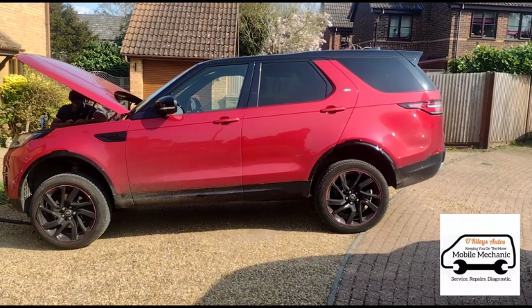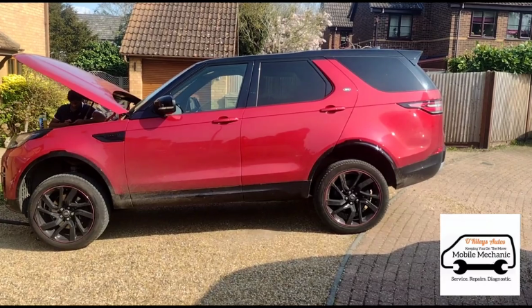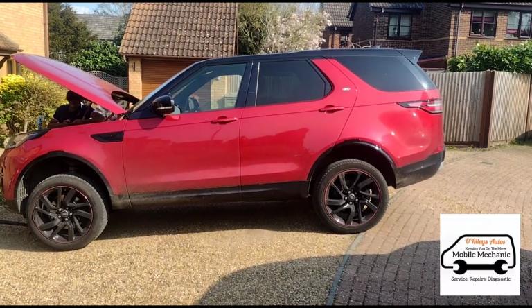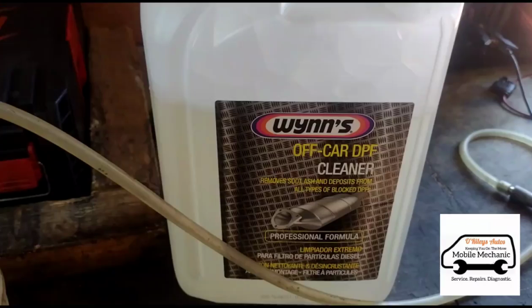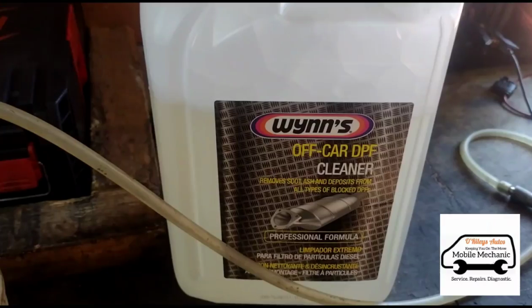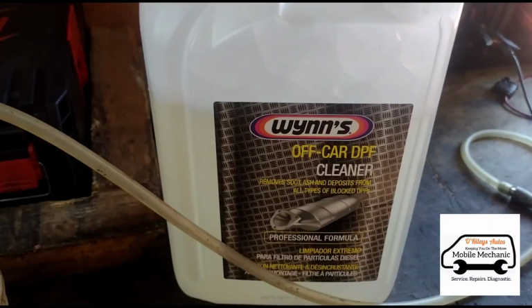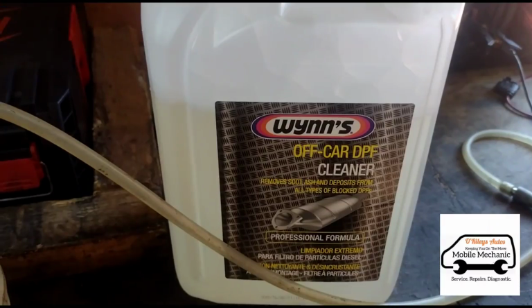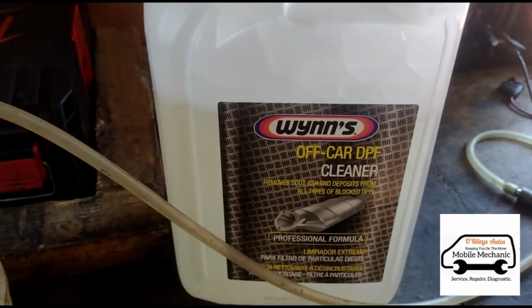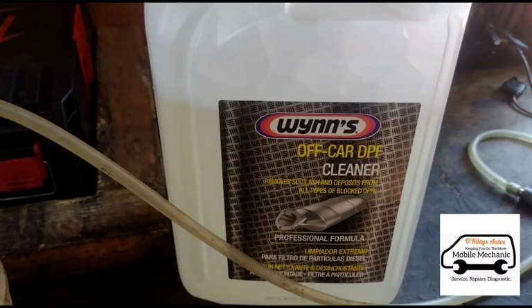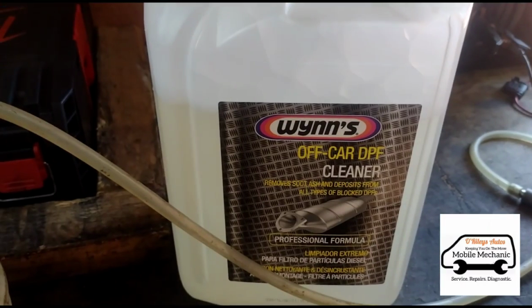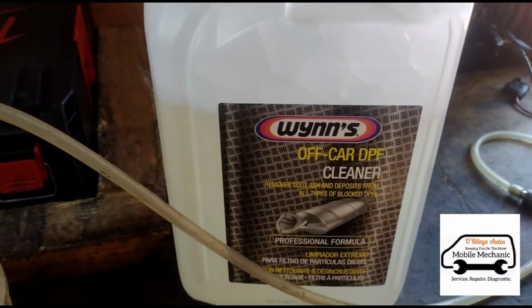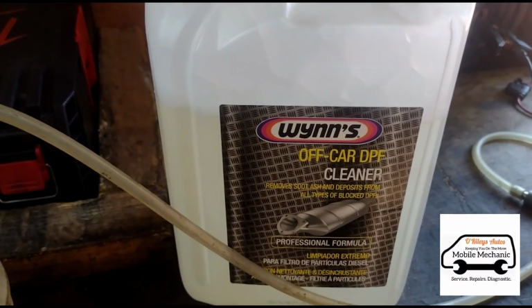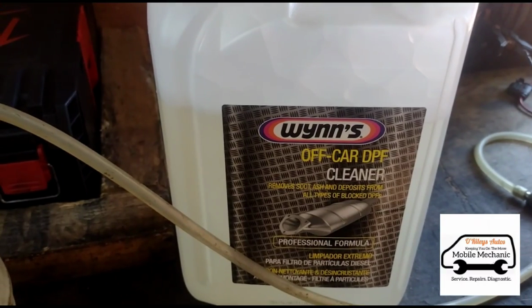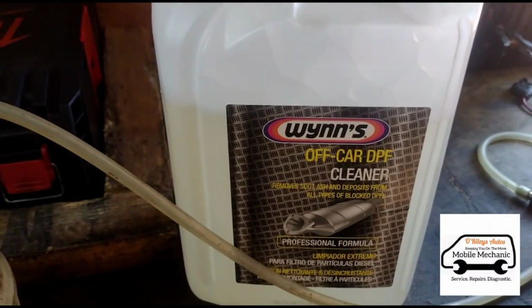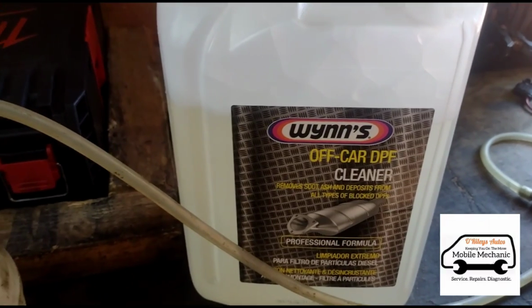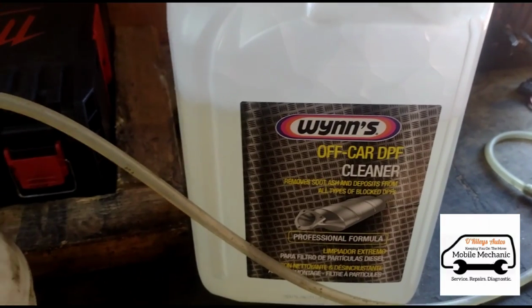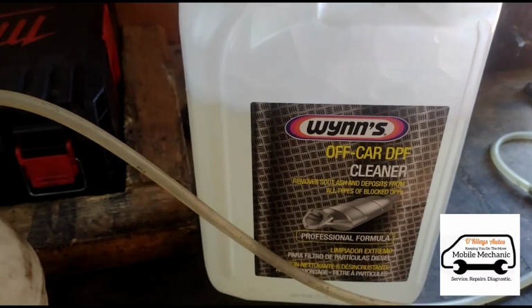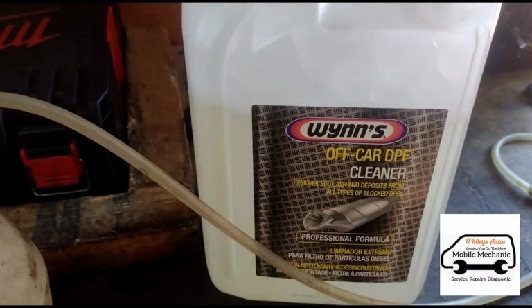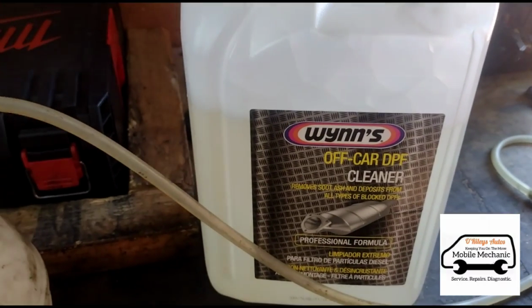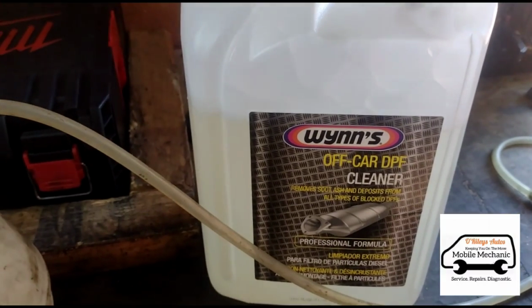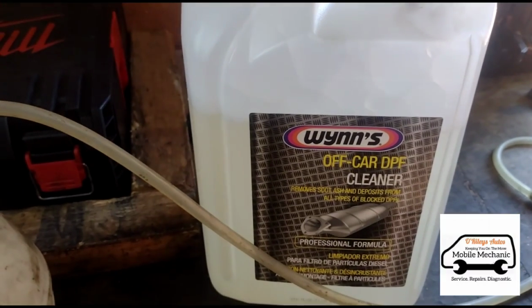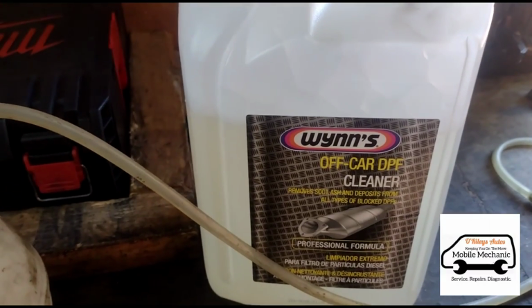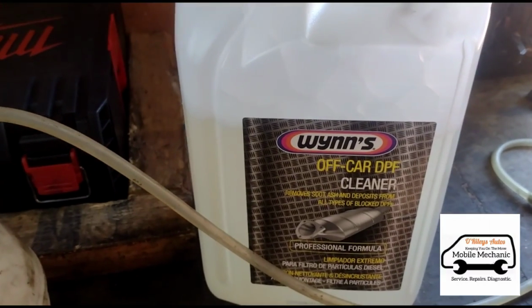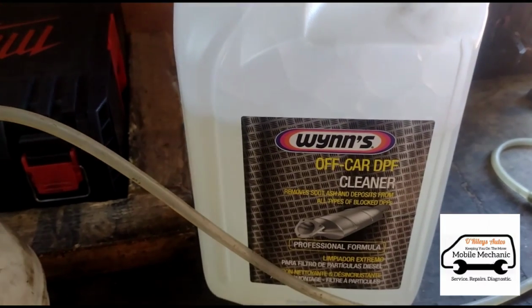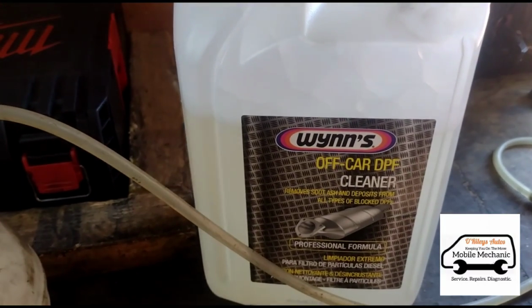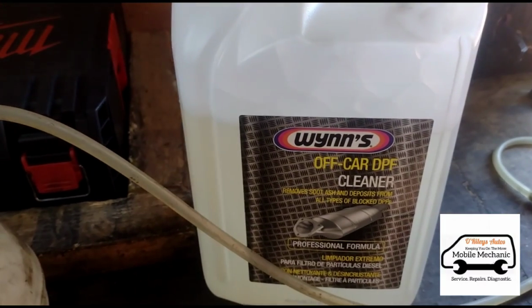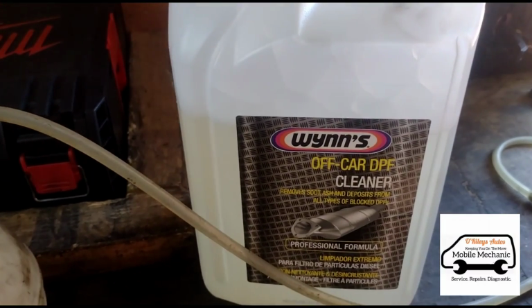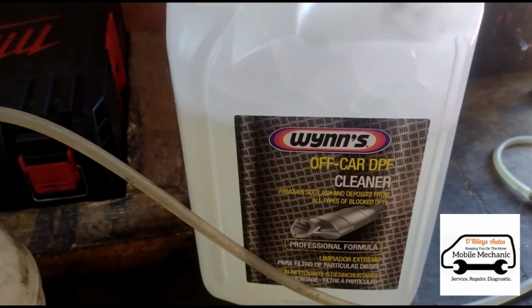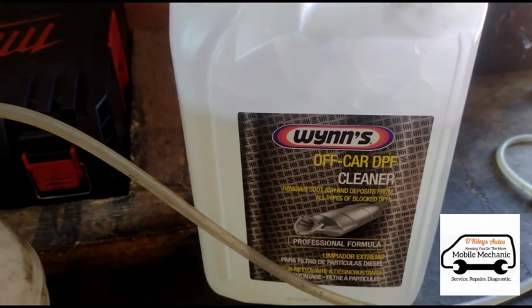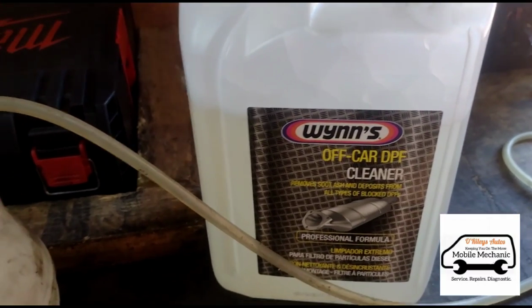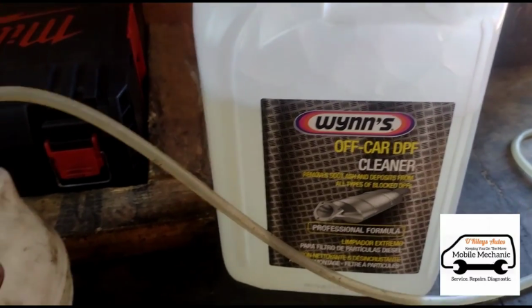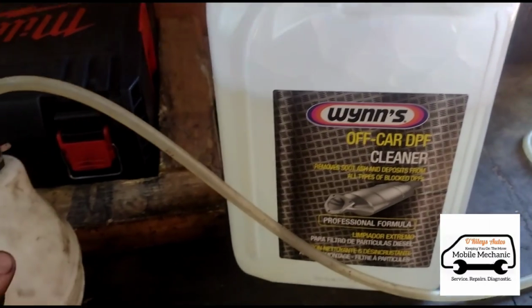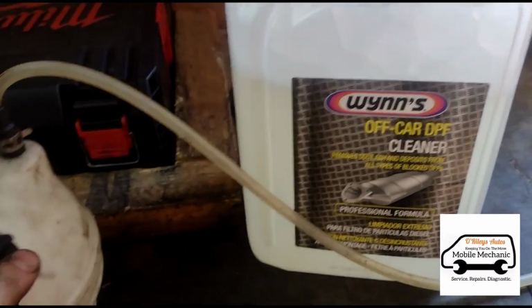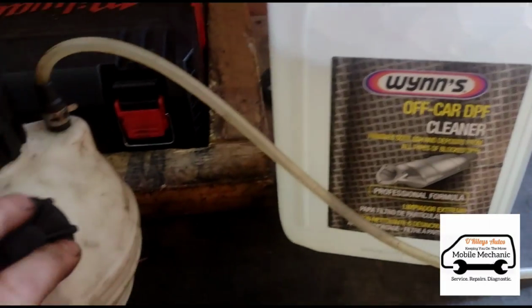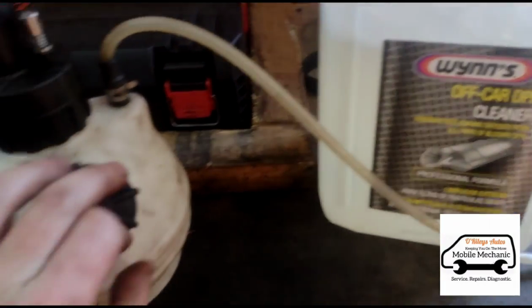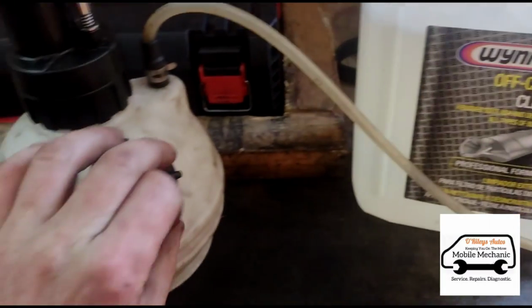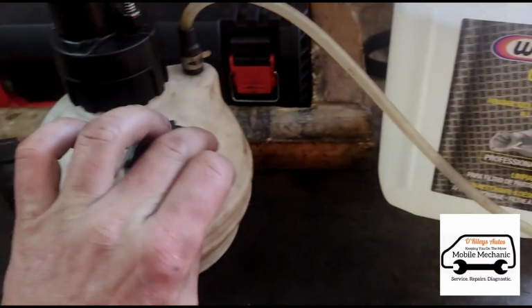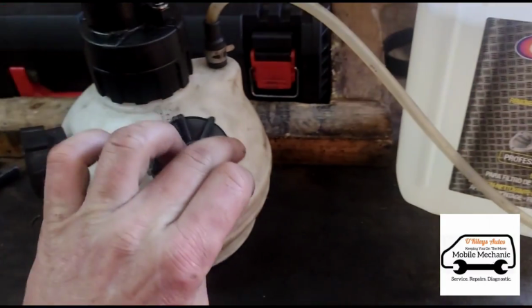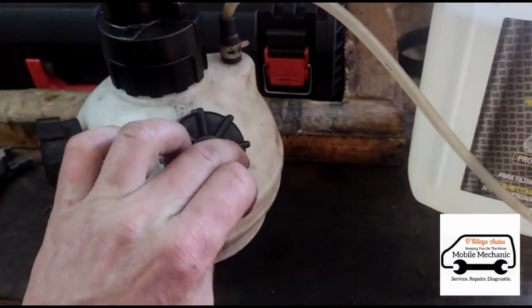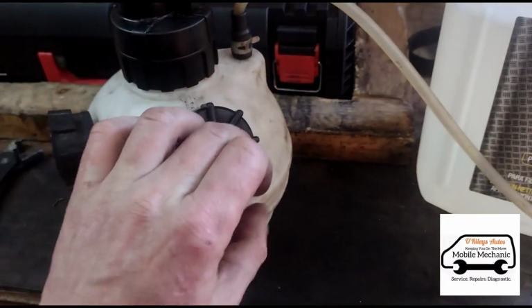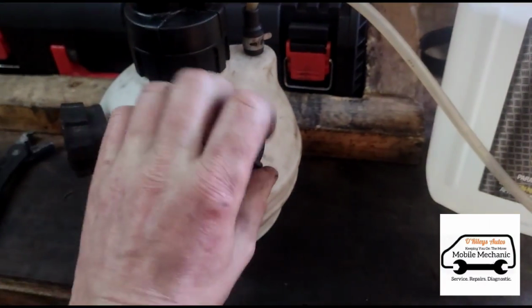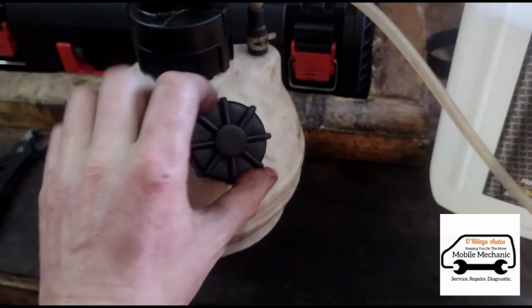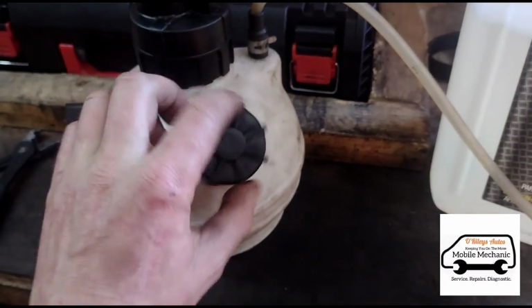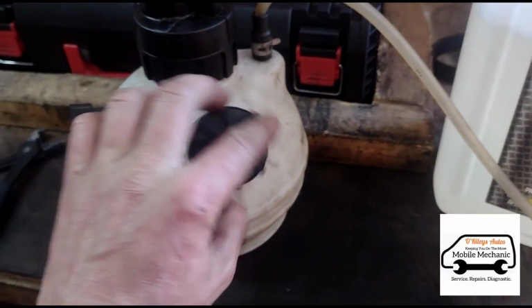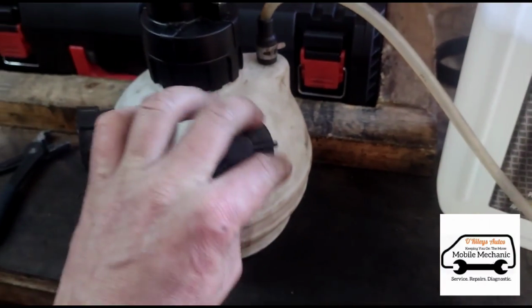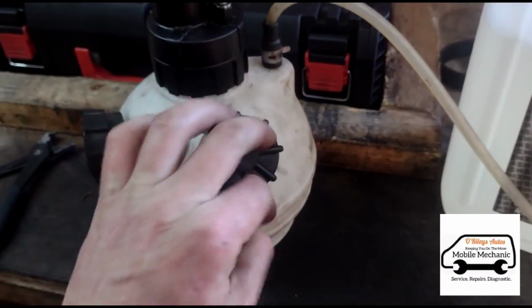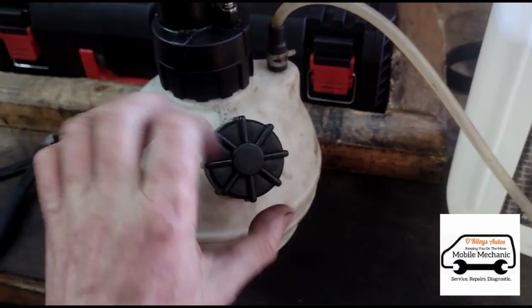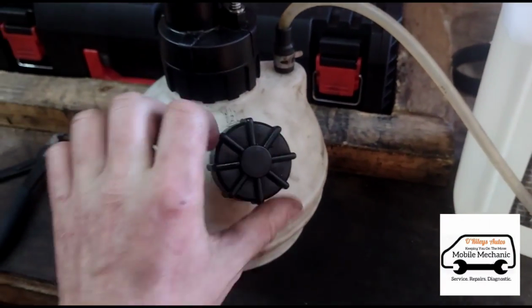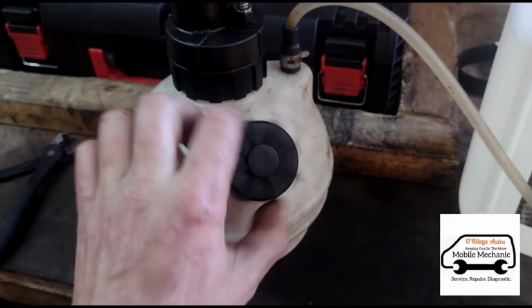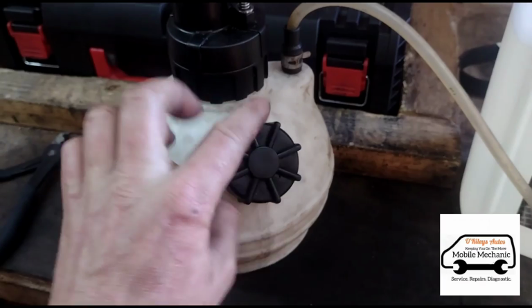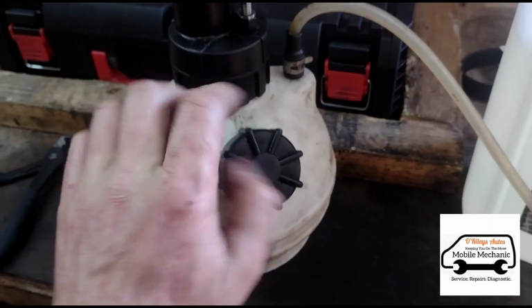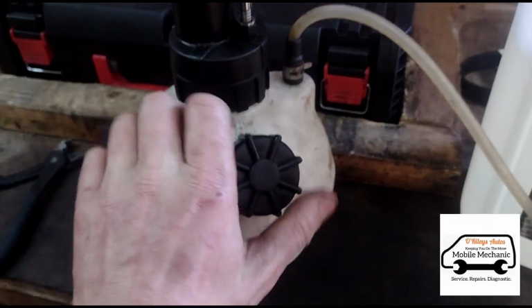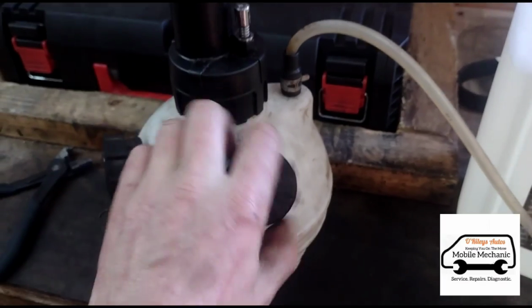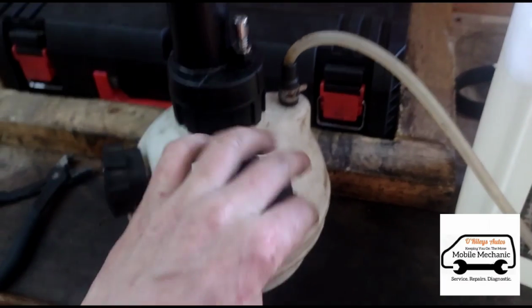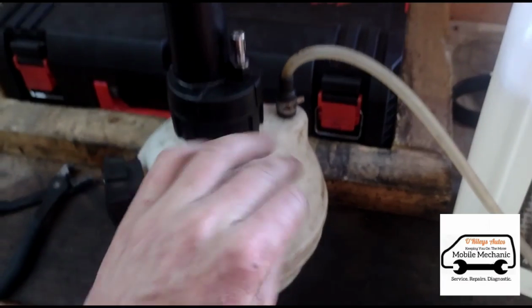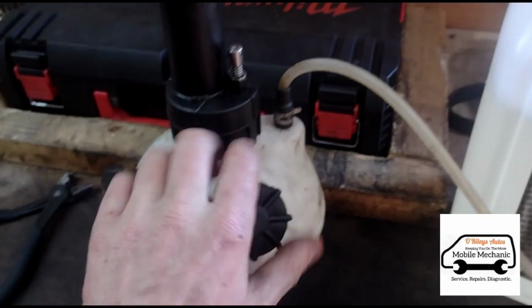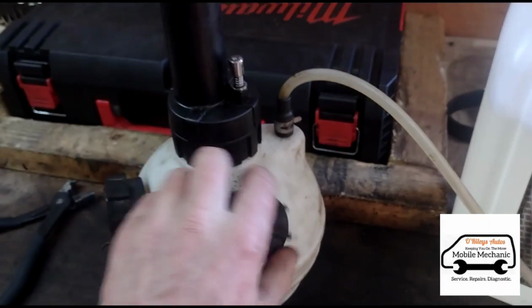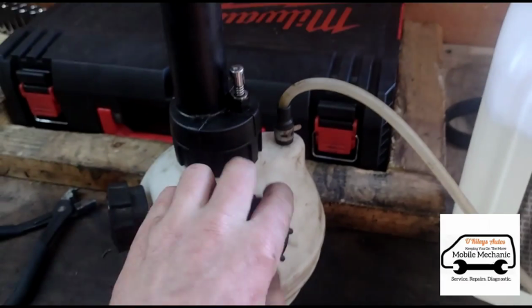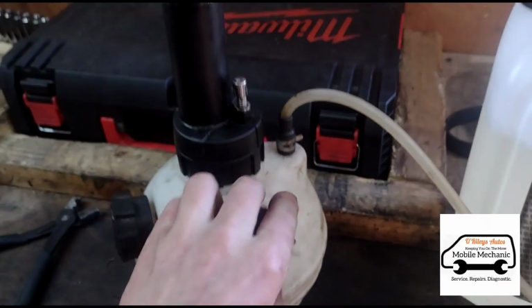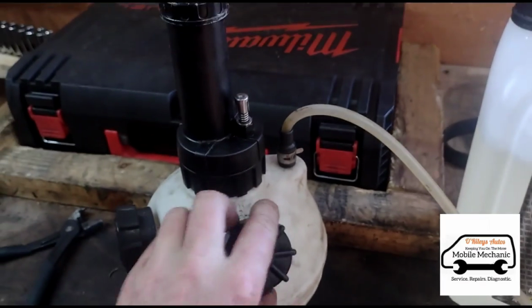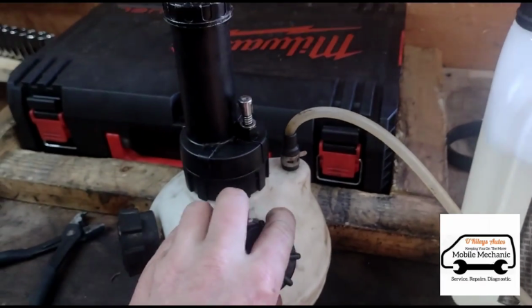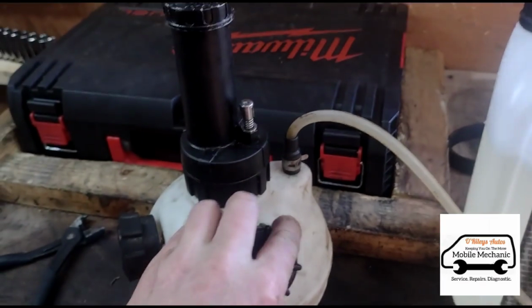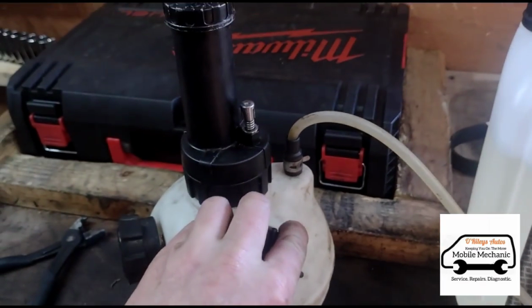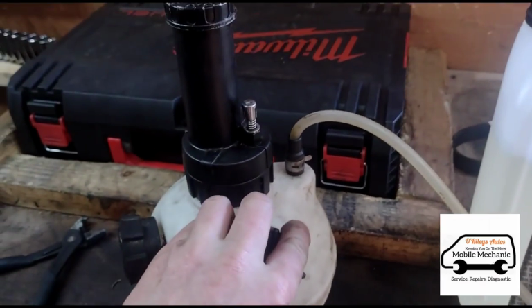So I'm using 5 litres of Wynns DPF cleaner. I'm just putting it into my pressurised dispenser bottle here.